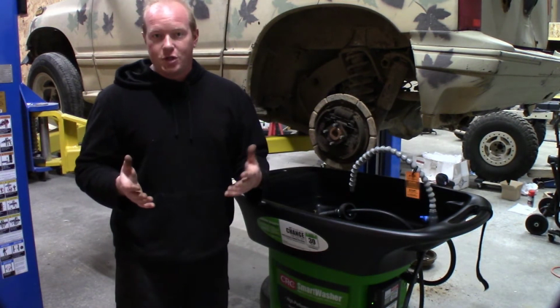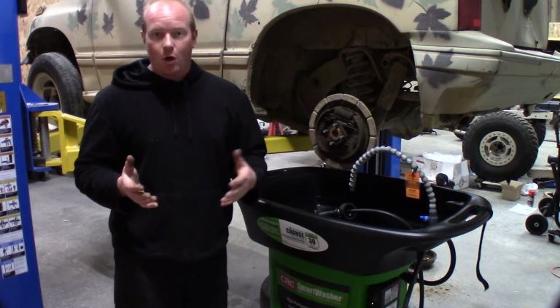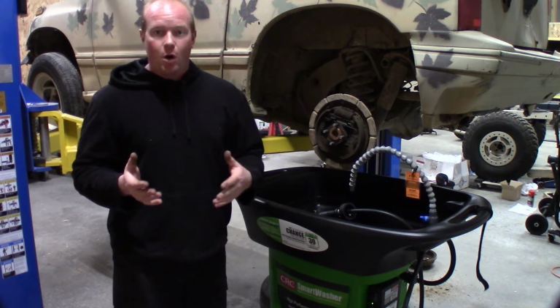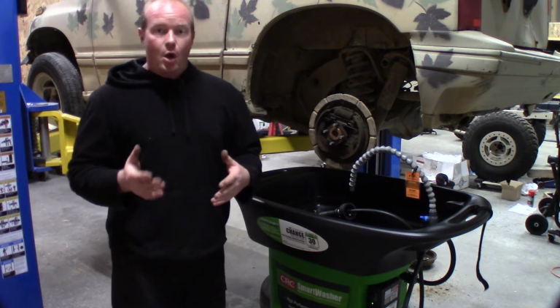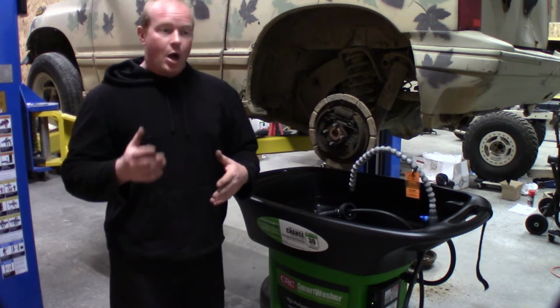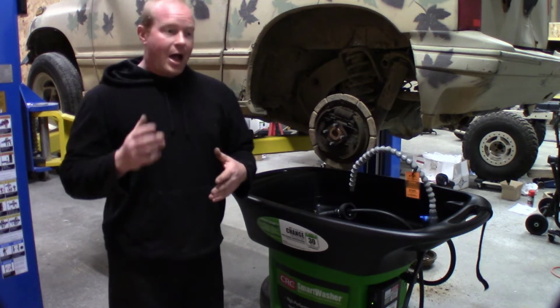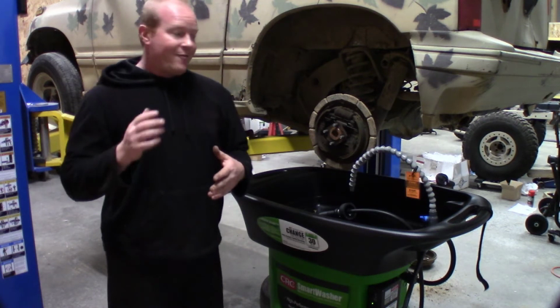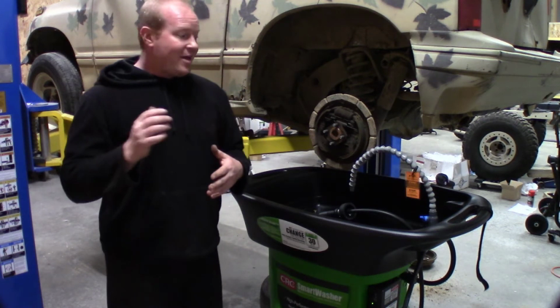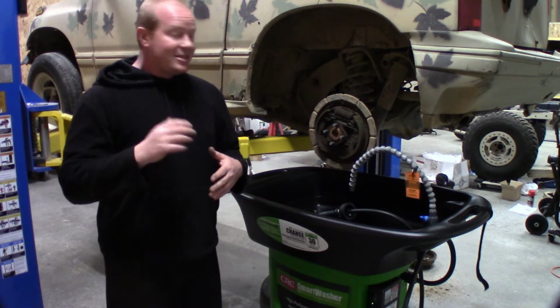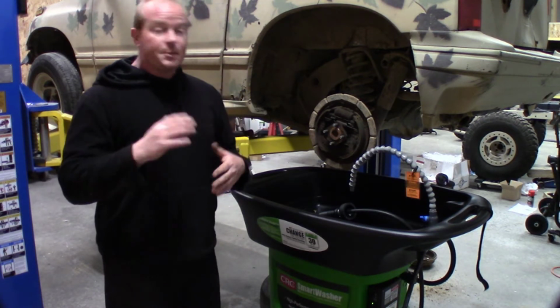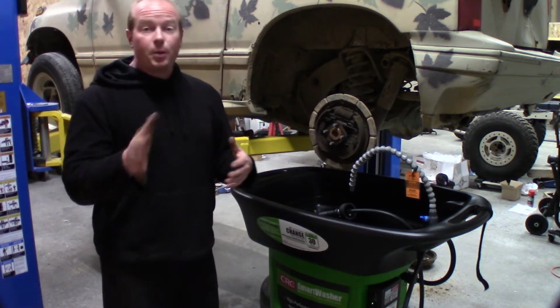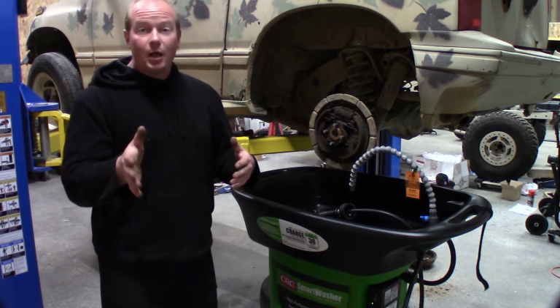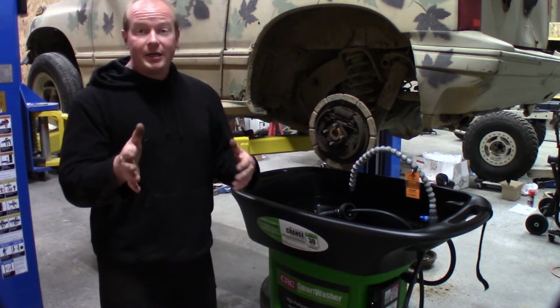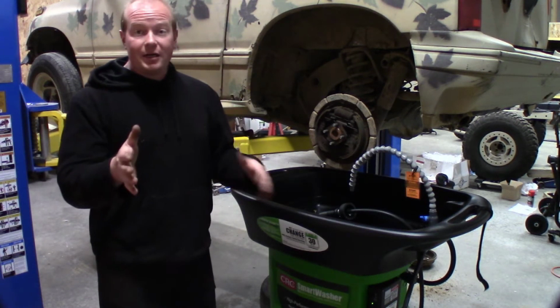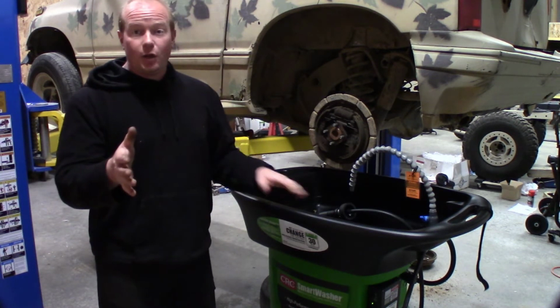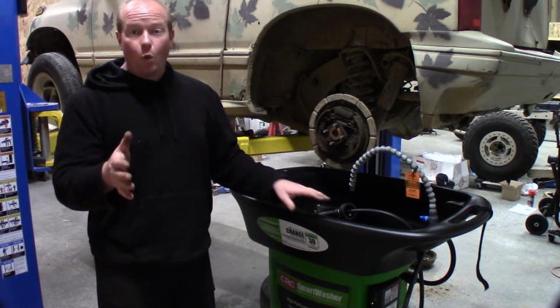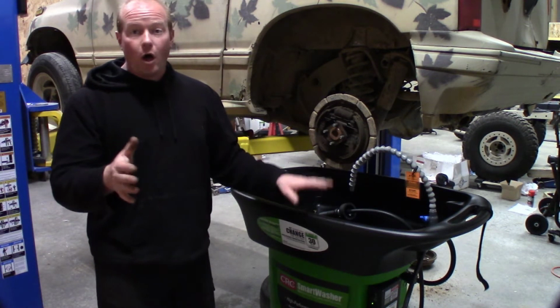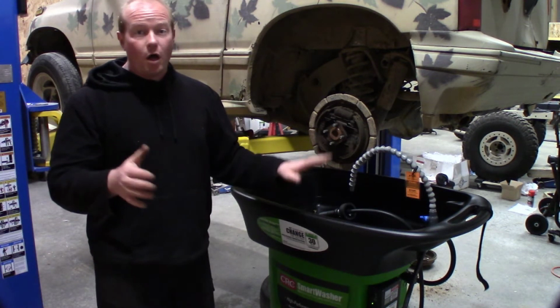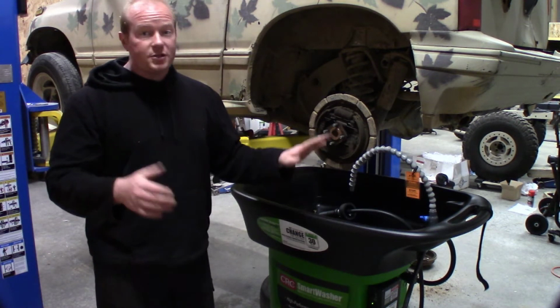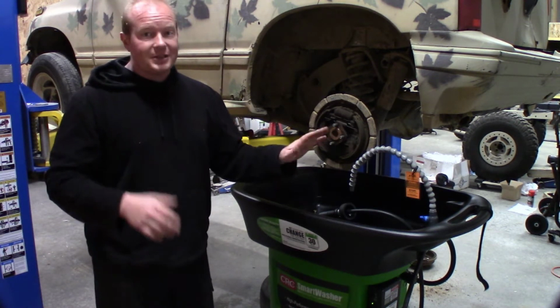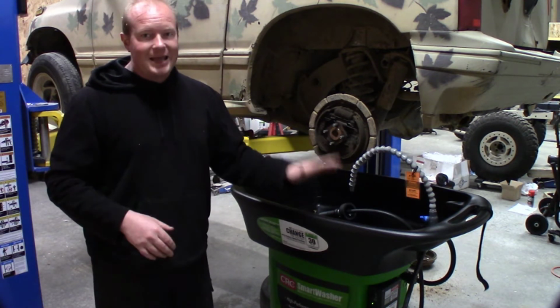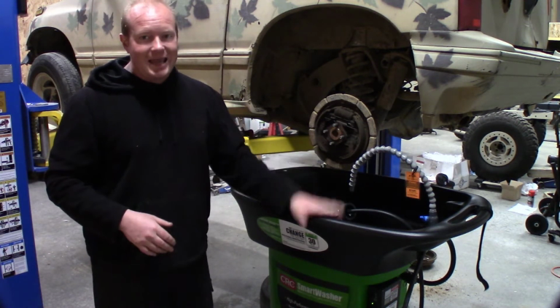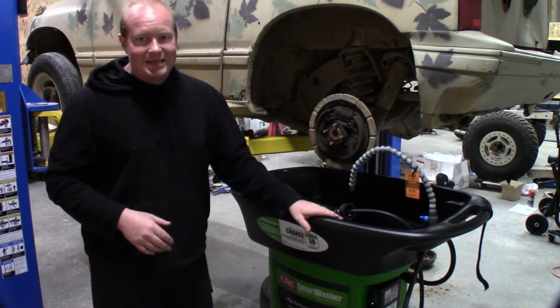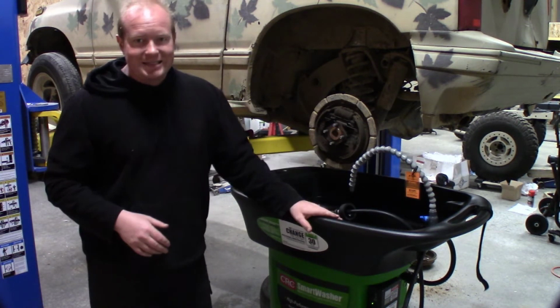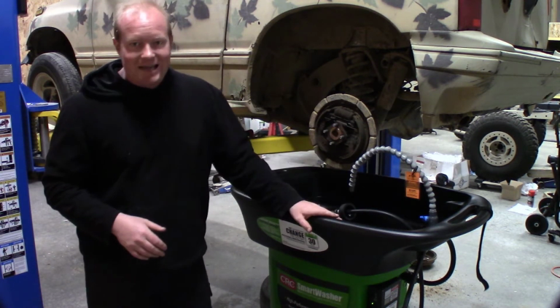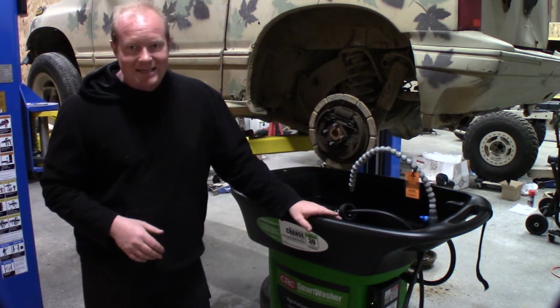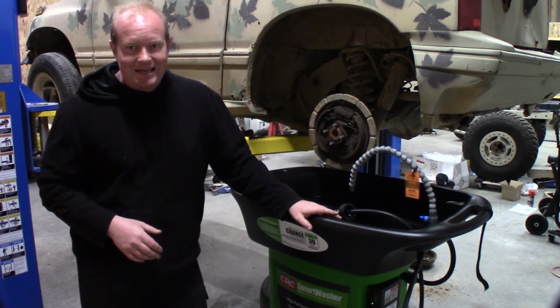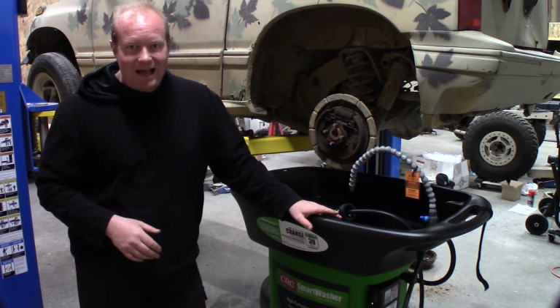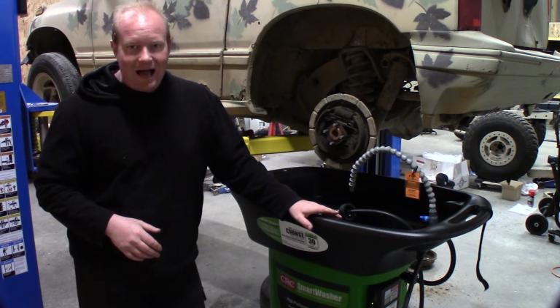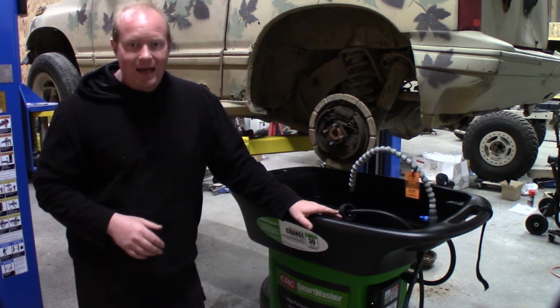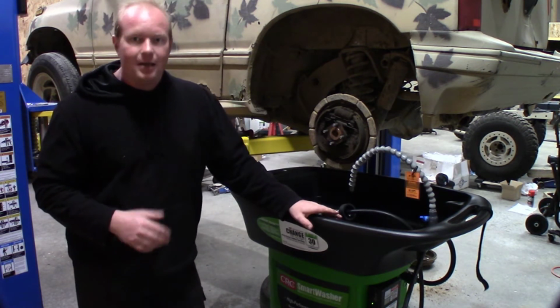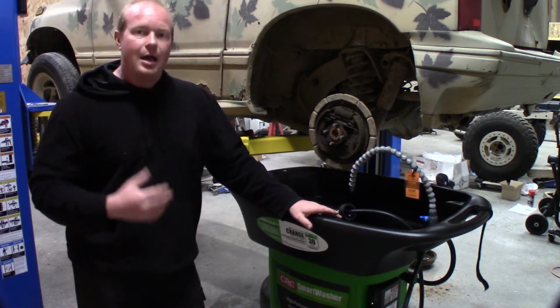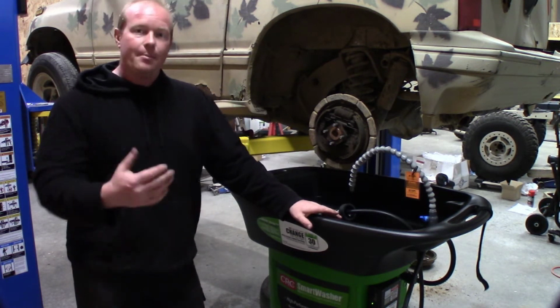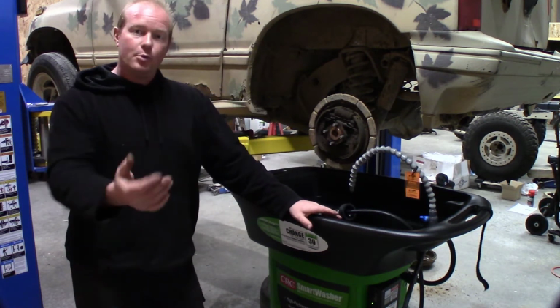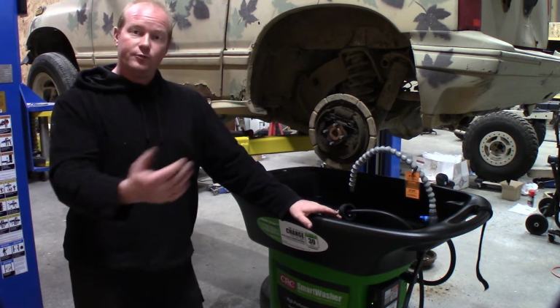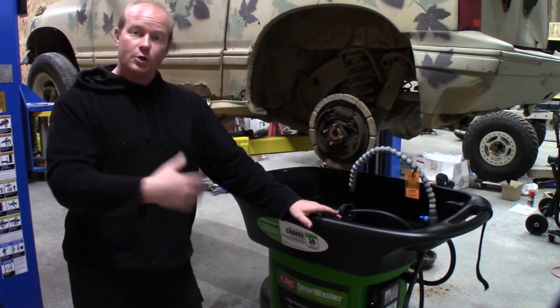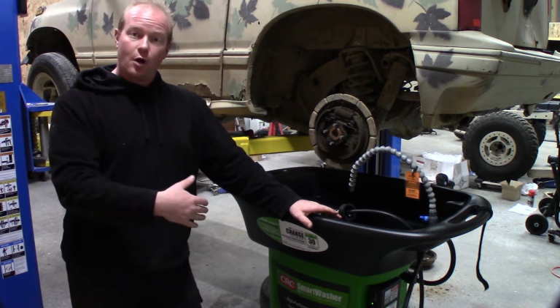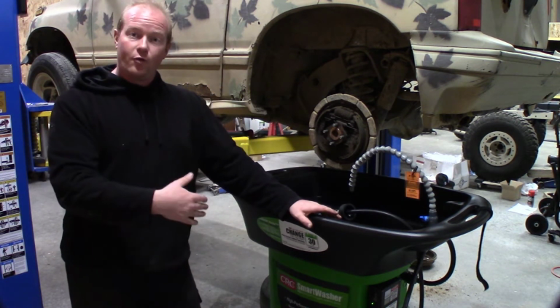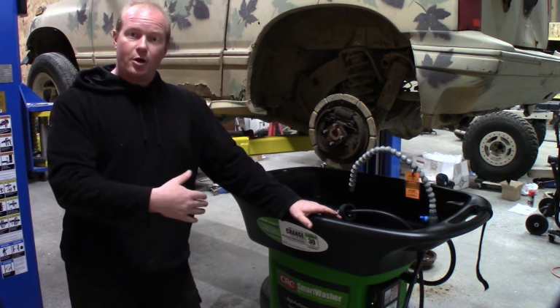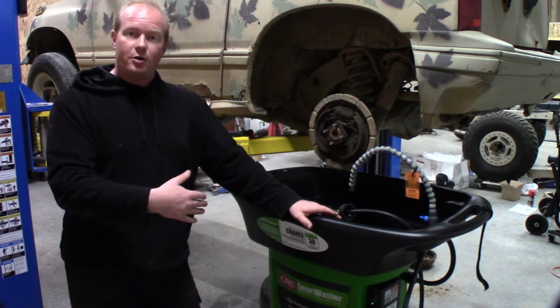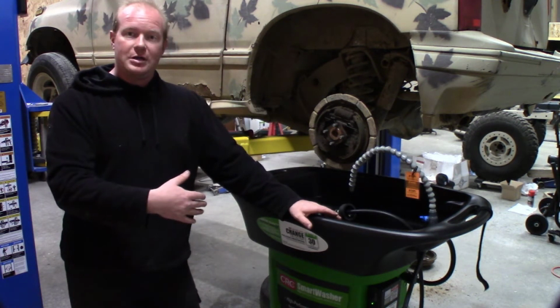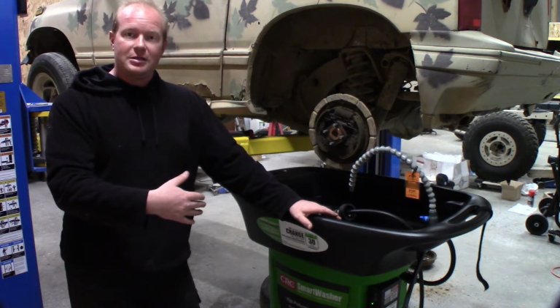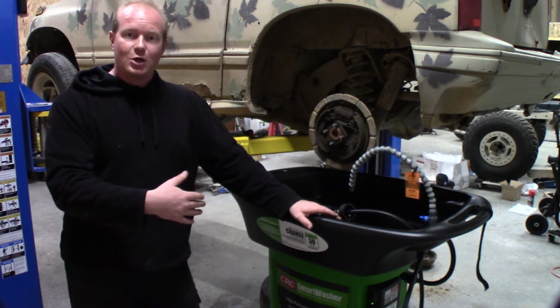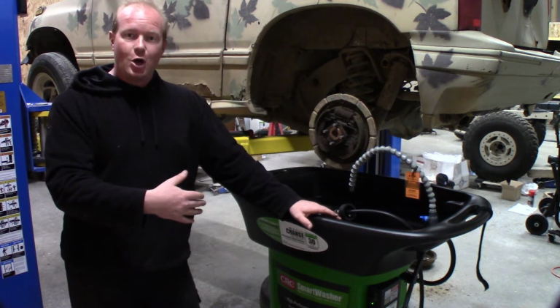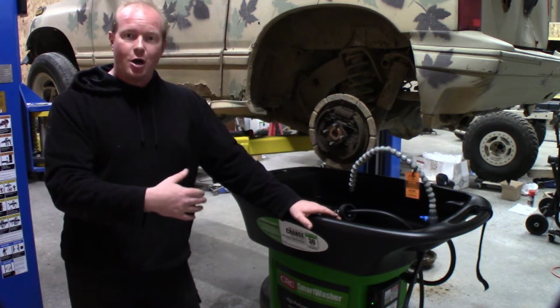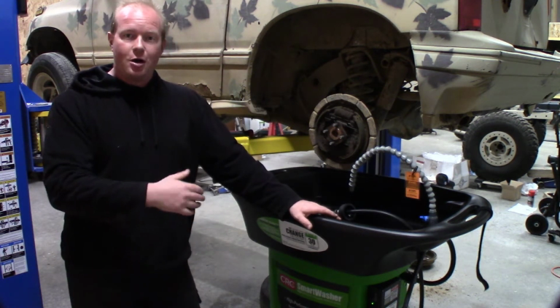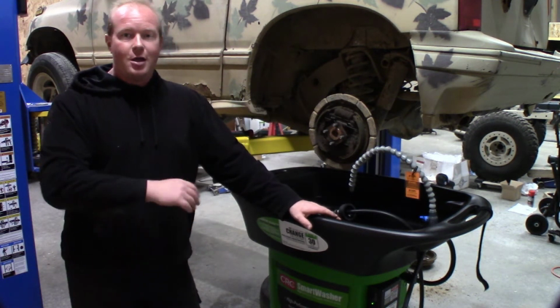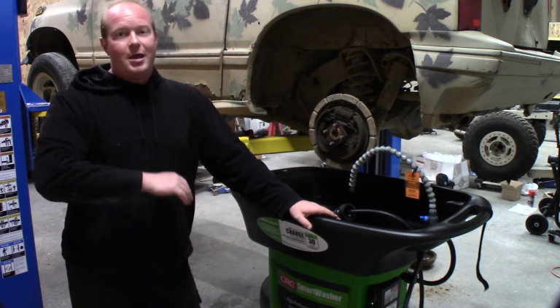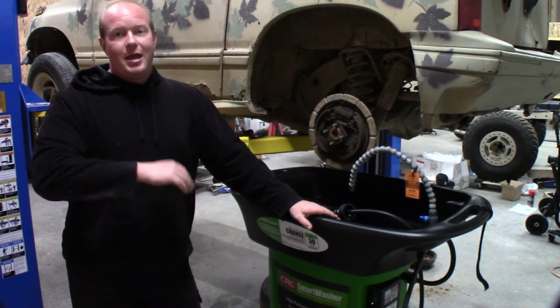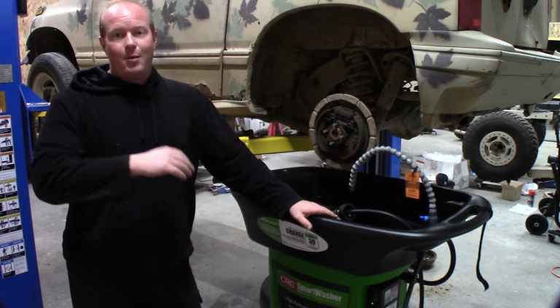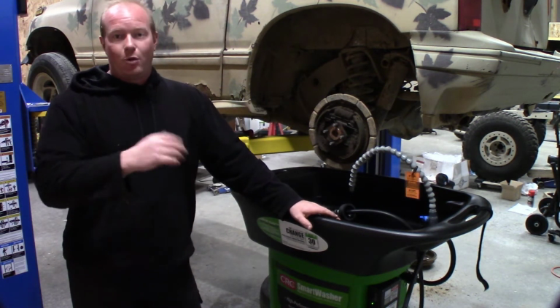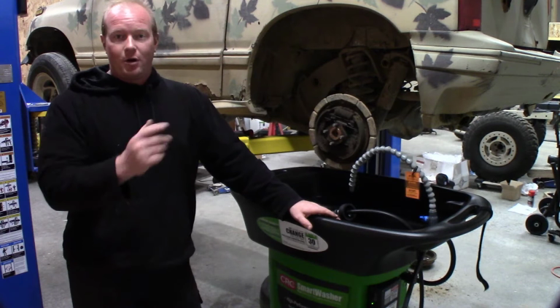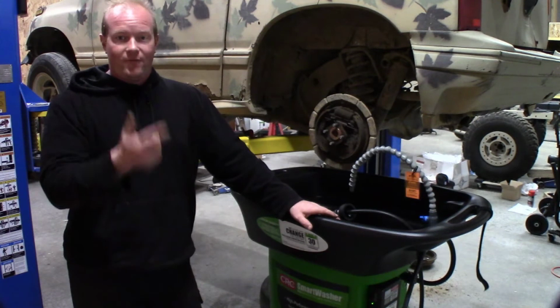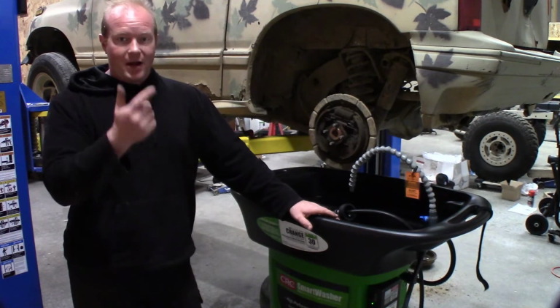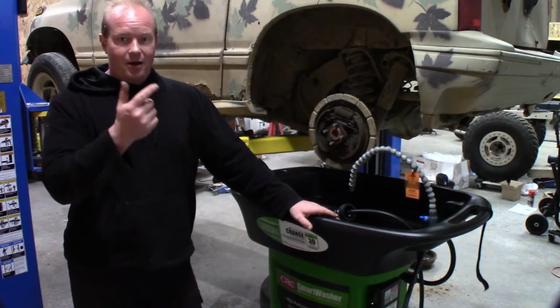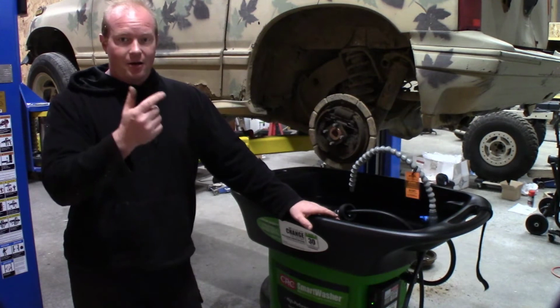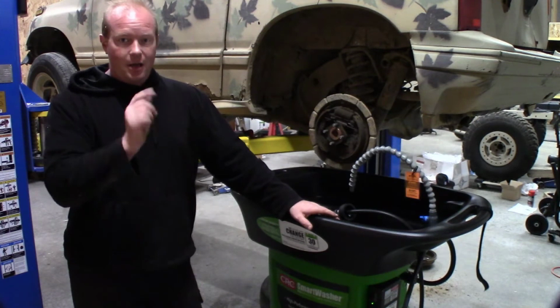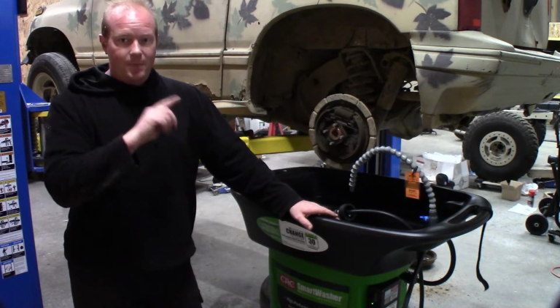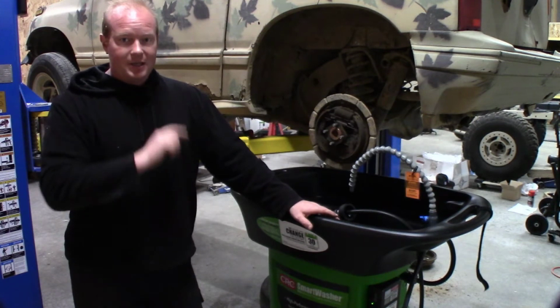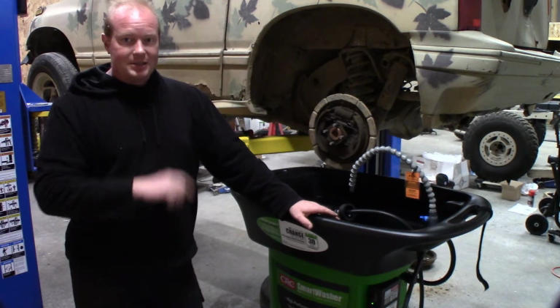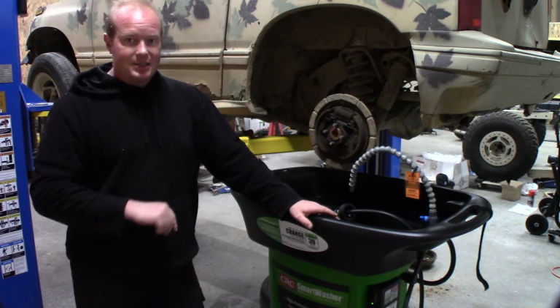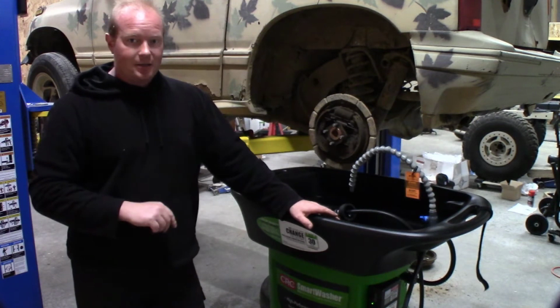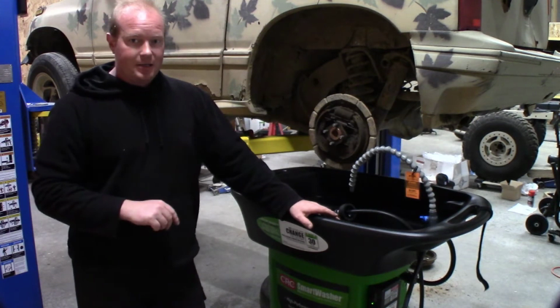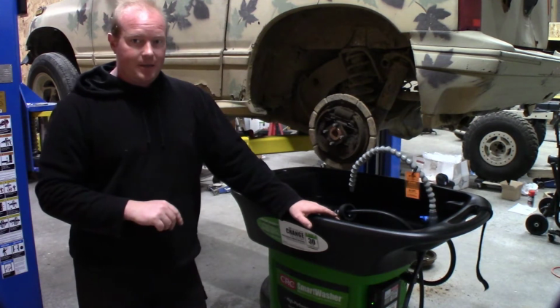I've had this plugged into the wall so the tank is nice and hot. I moved it over underneath the car and we're going to fire it up and get the sink cleaned up.